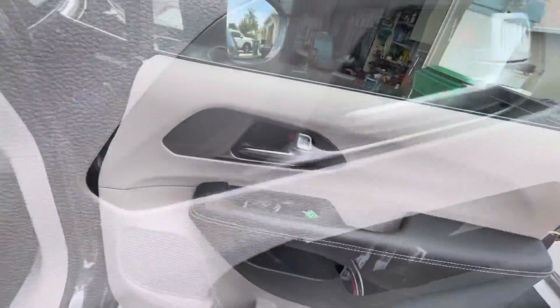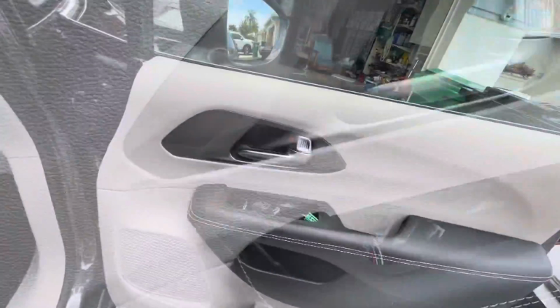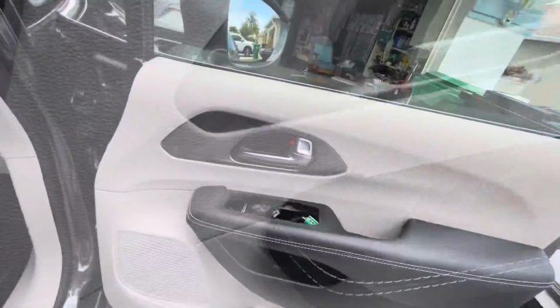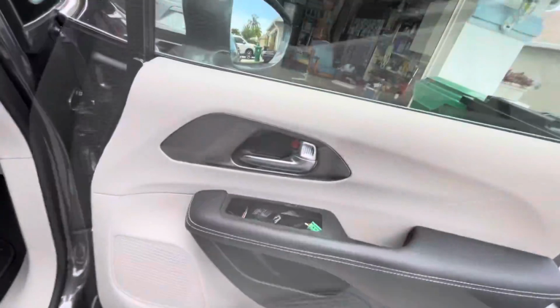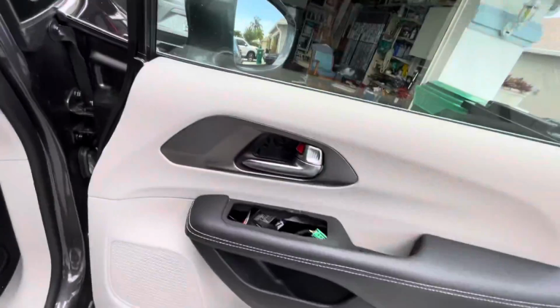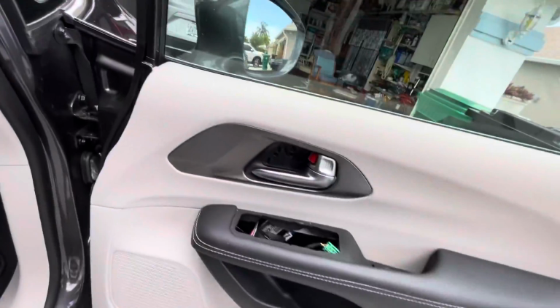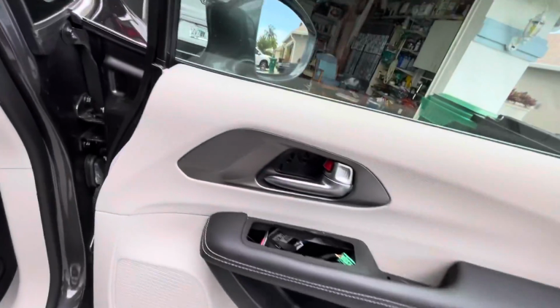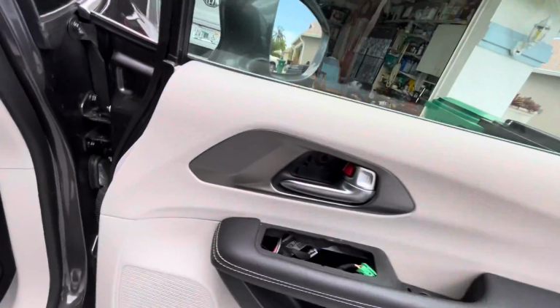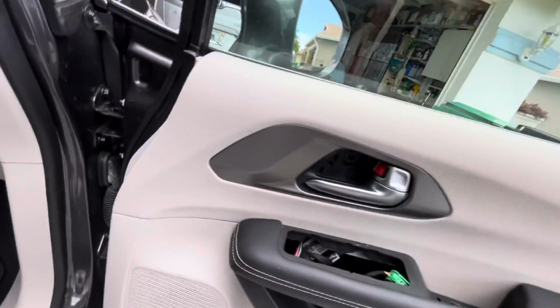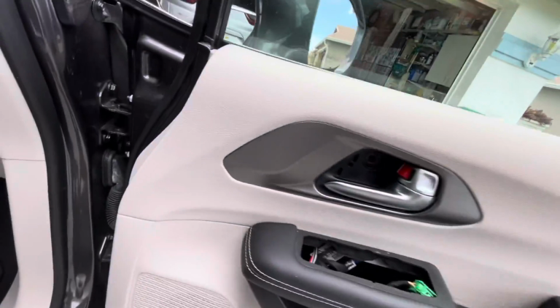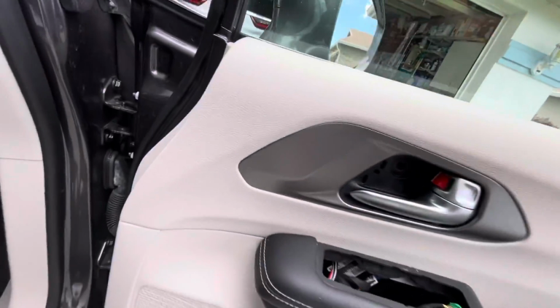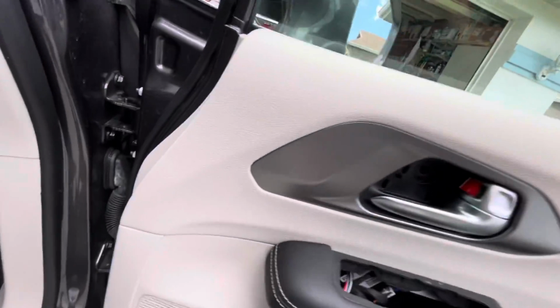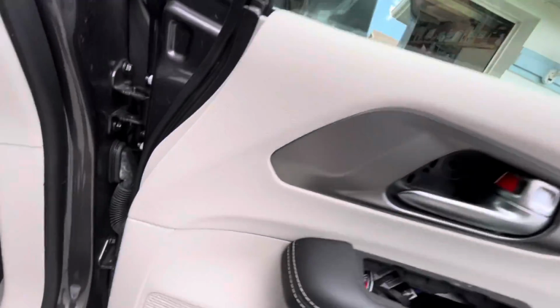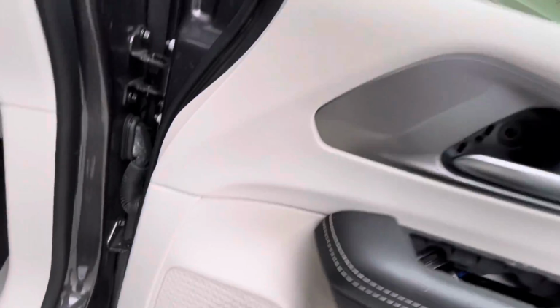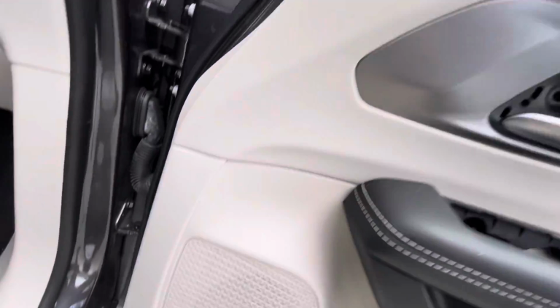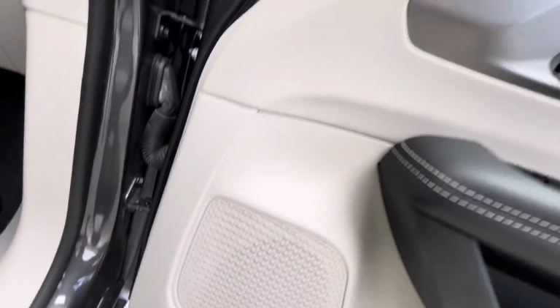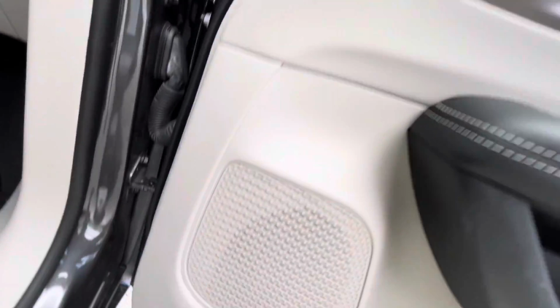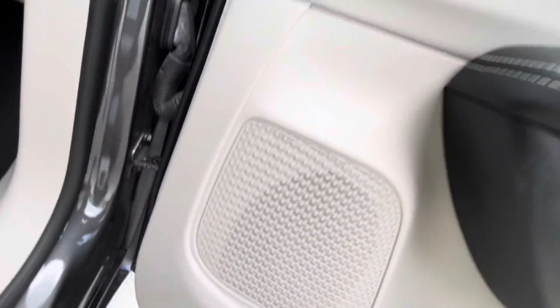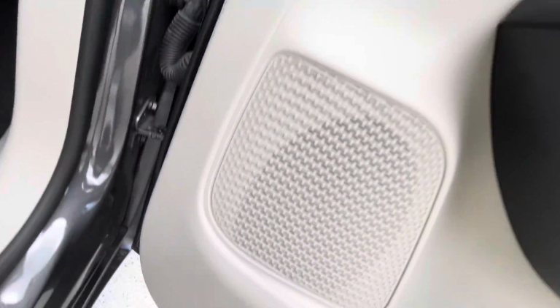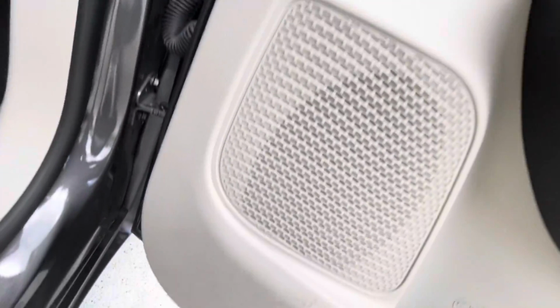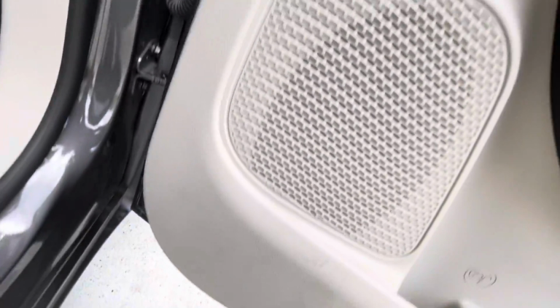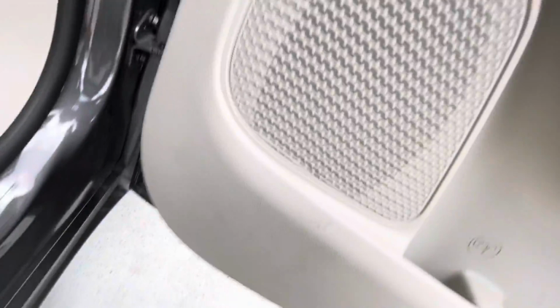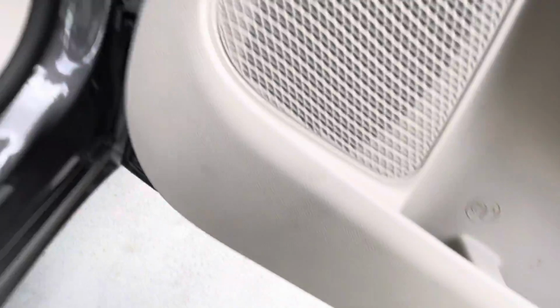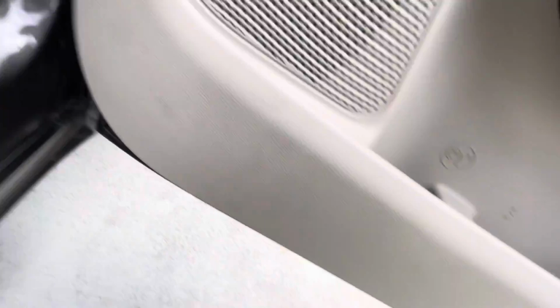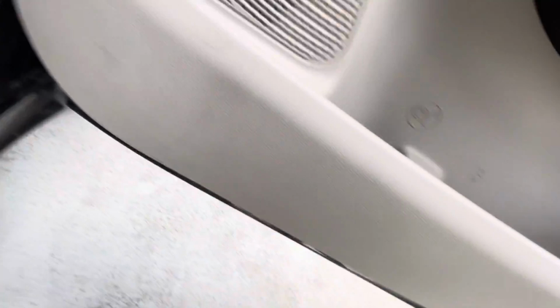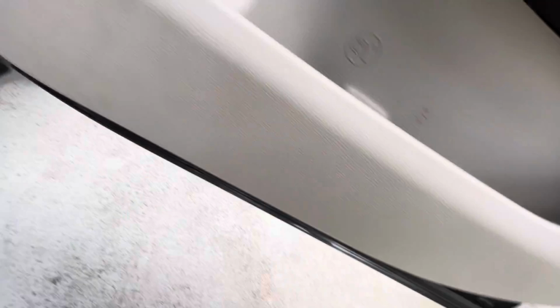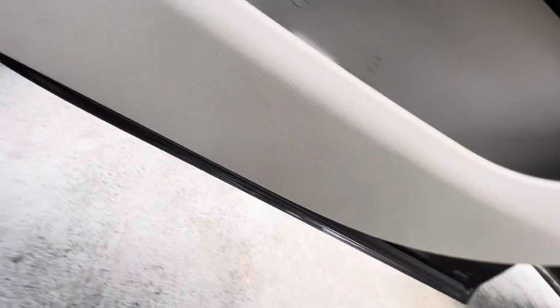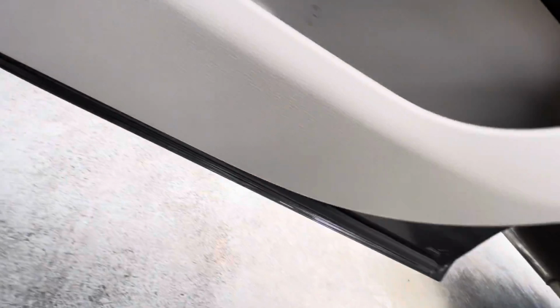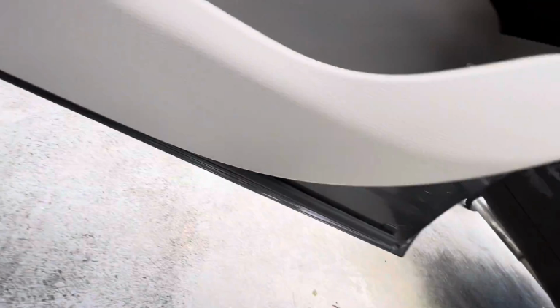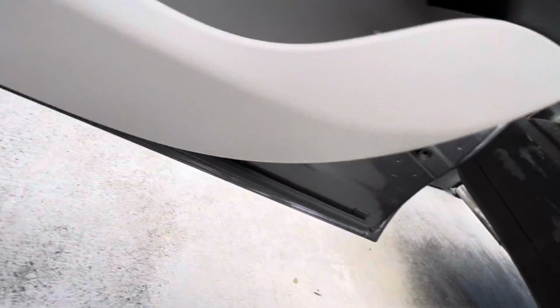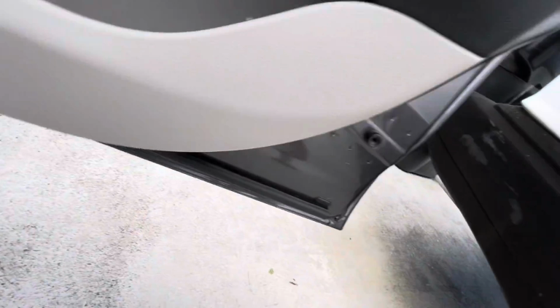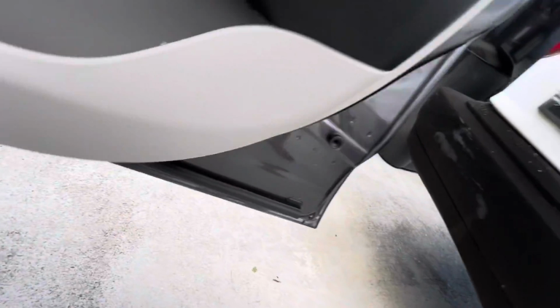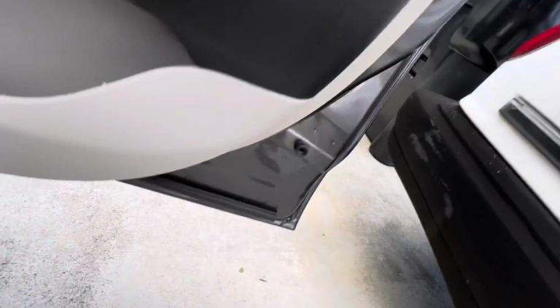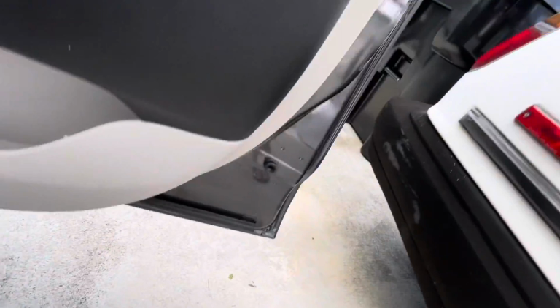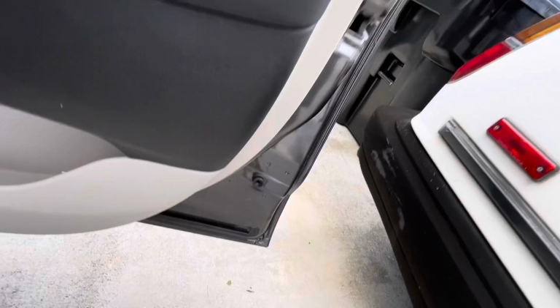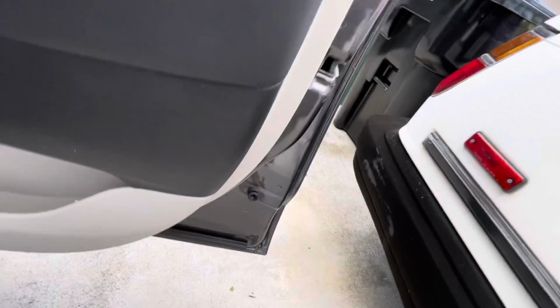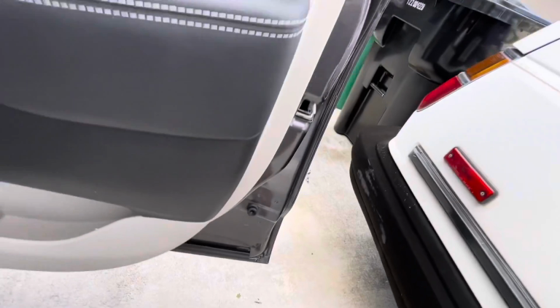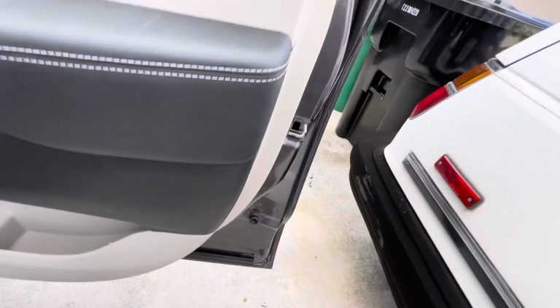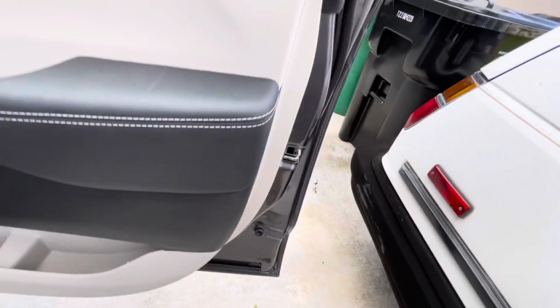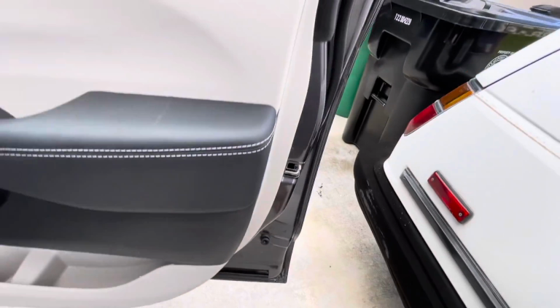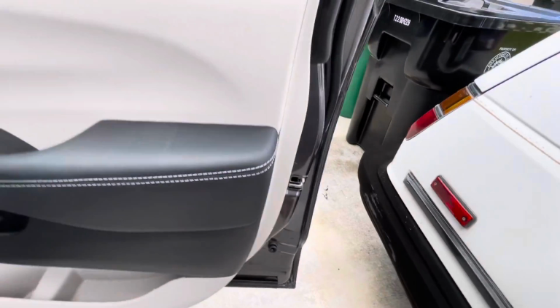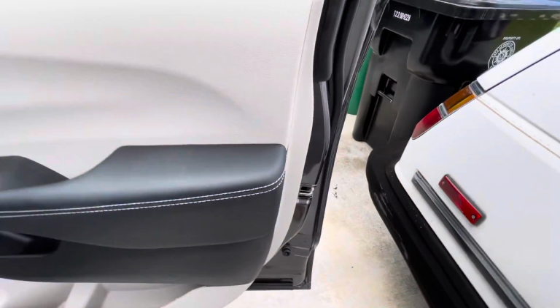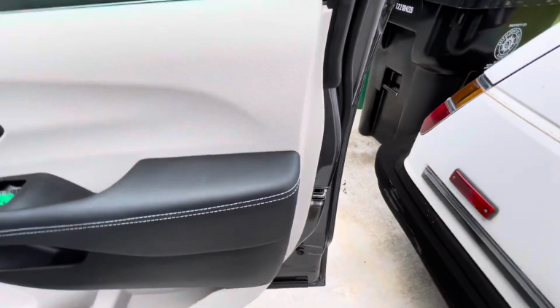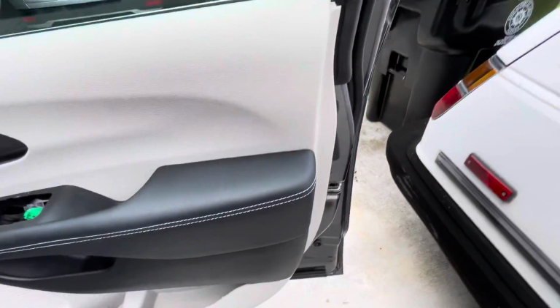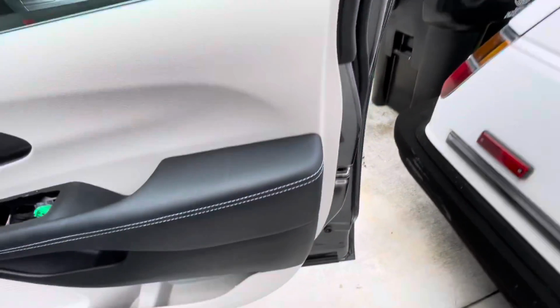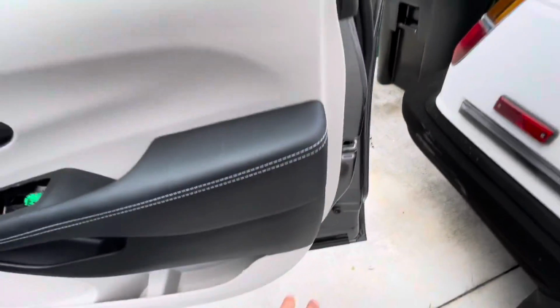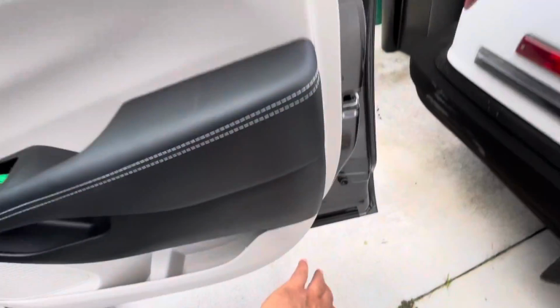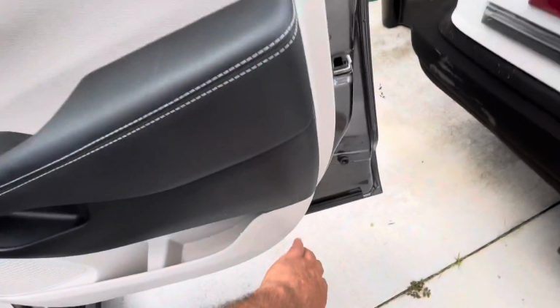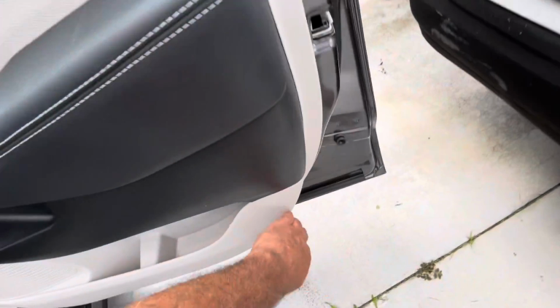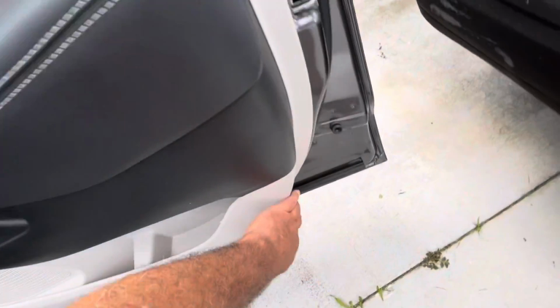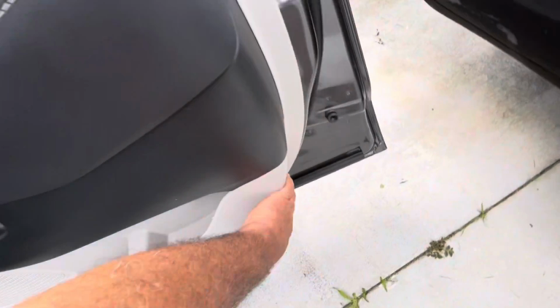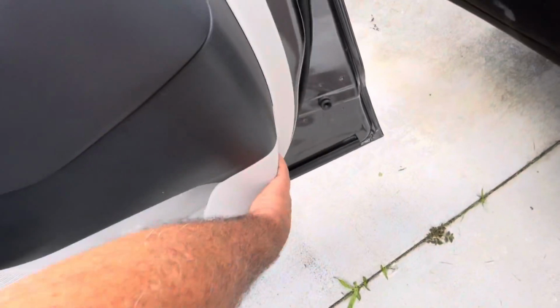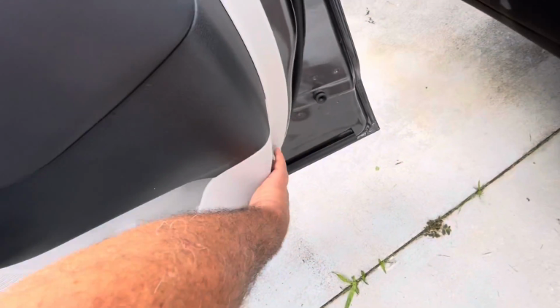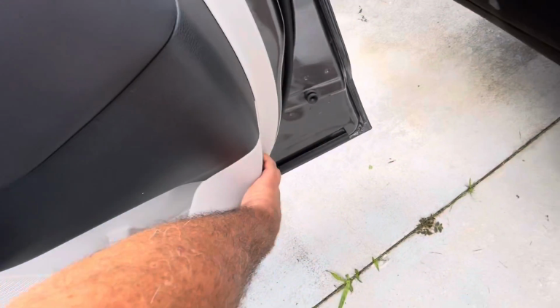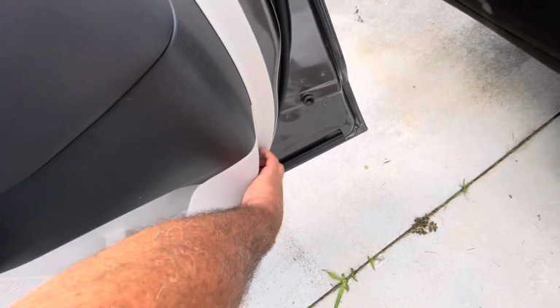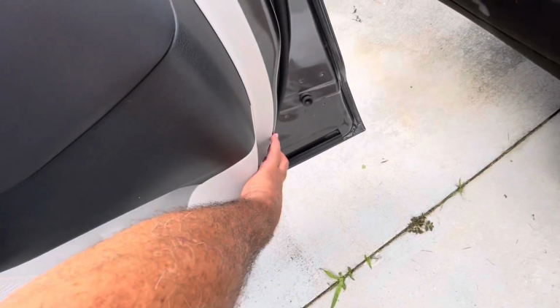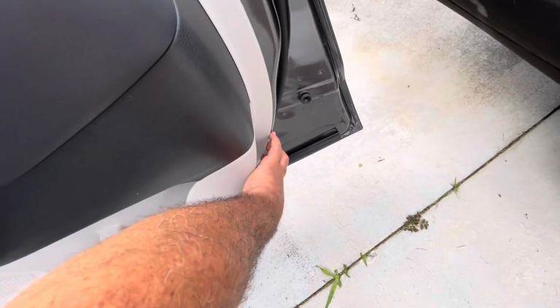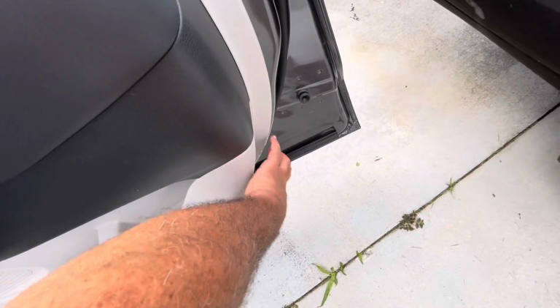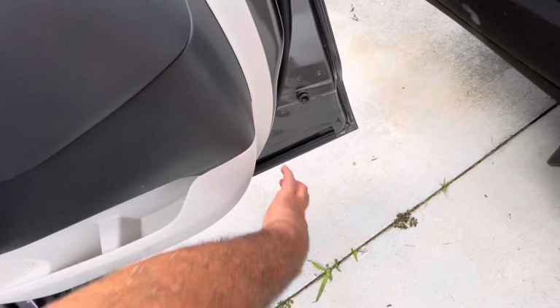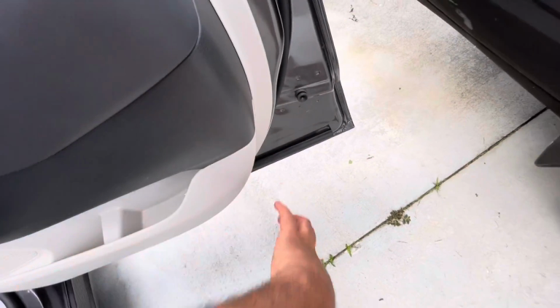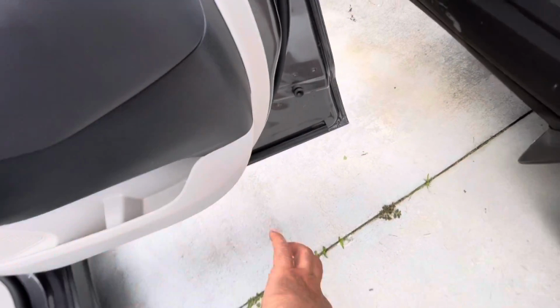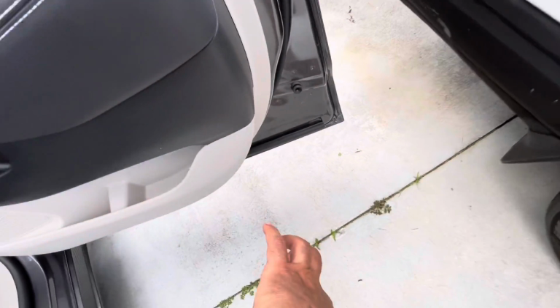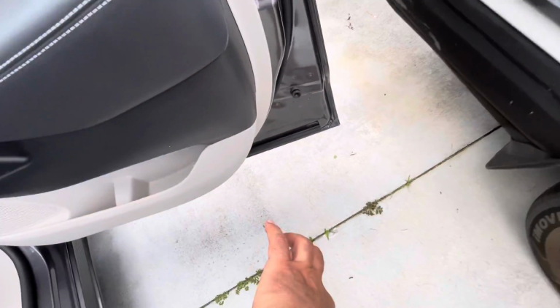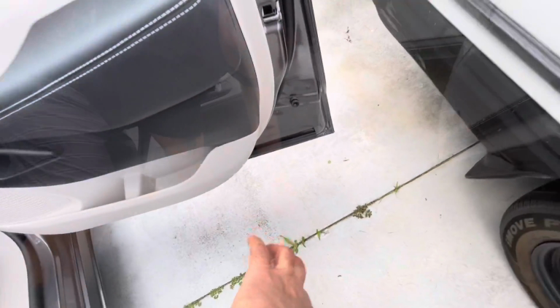The only thing holding this panel on now is clips all the way around. So you're just going to grab it from the bottom and pull it.